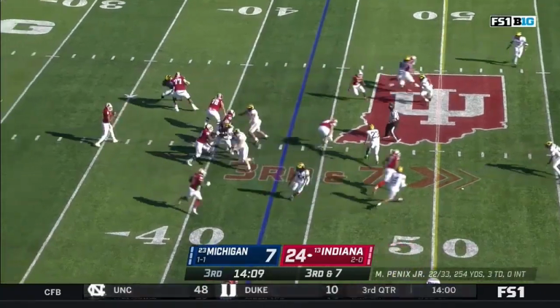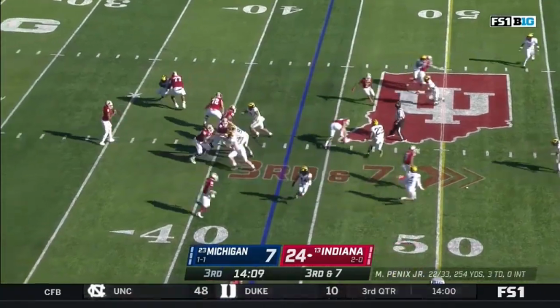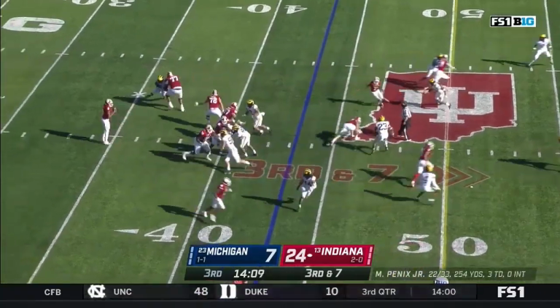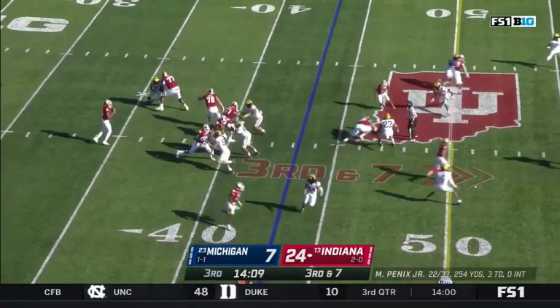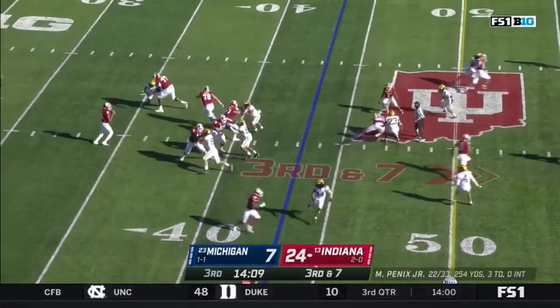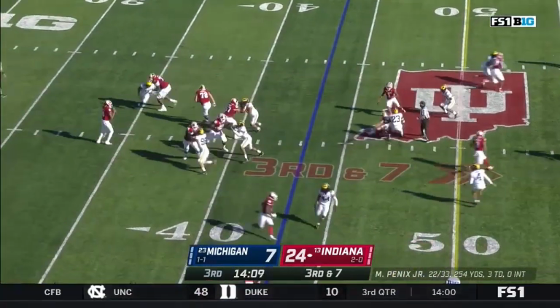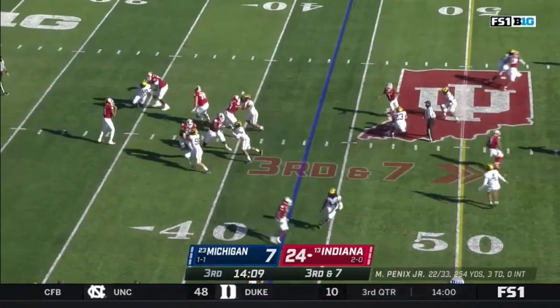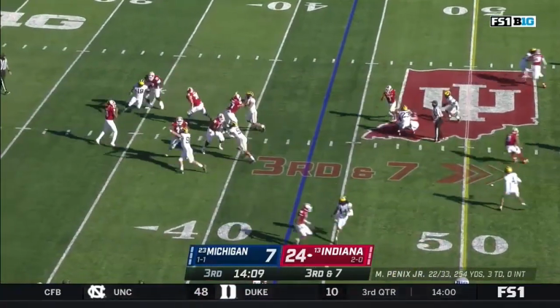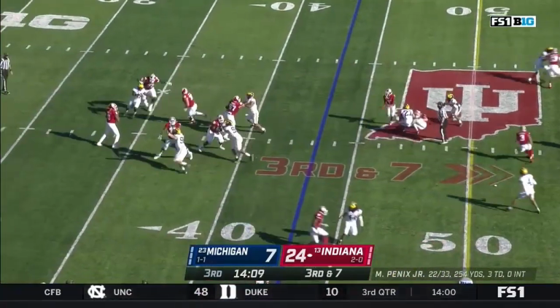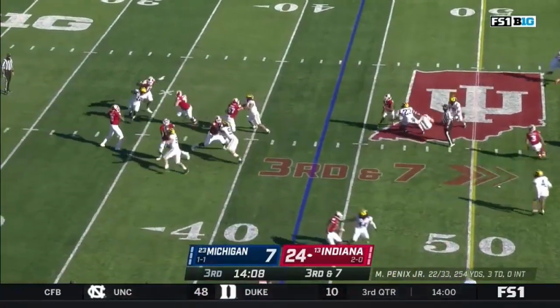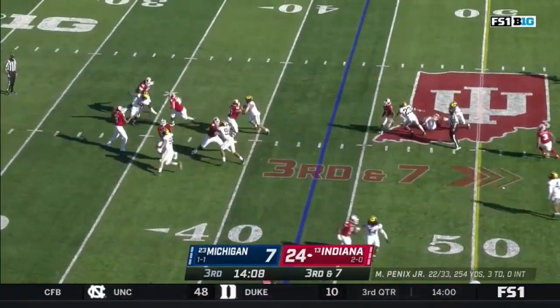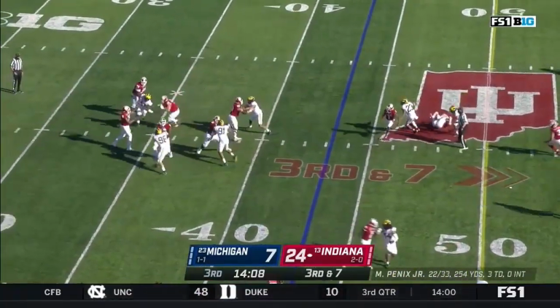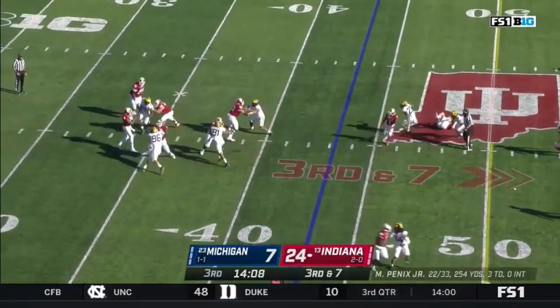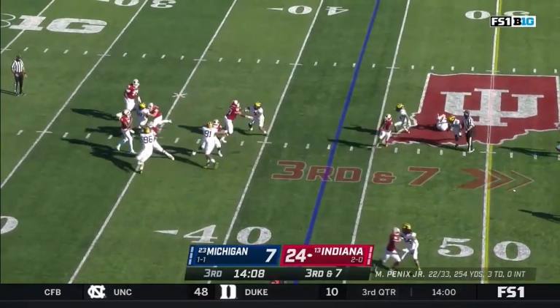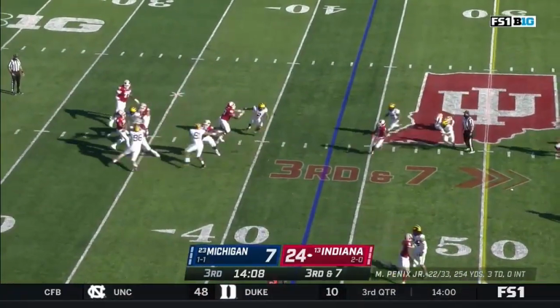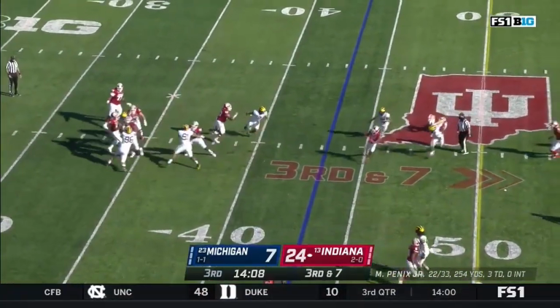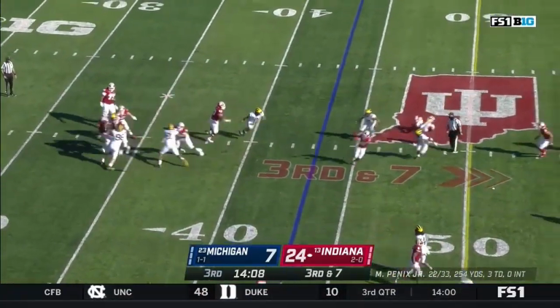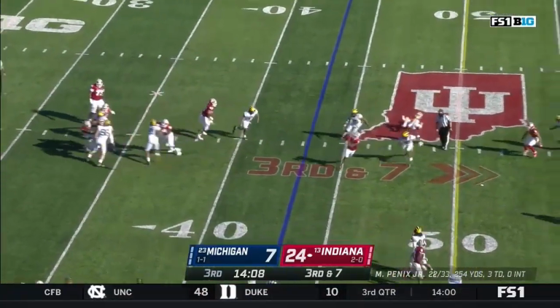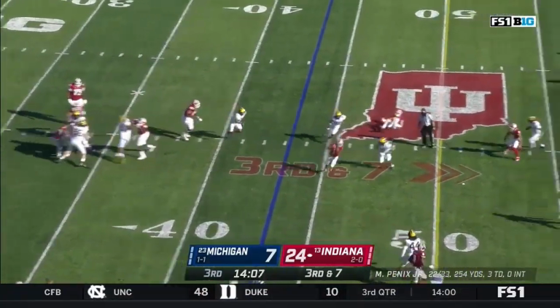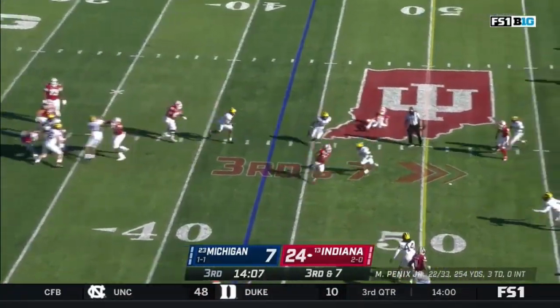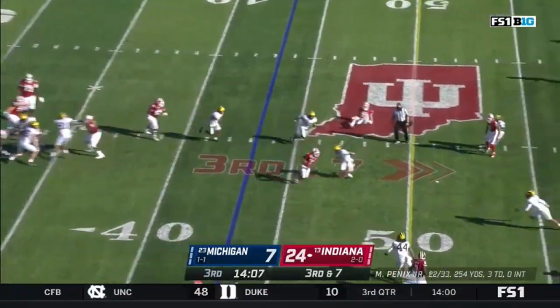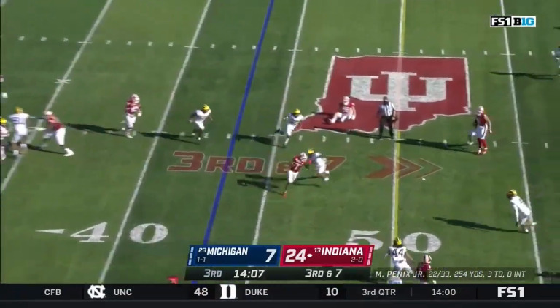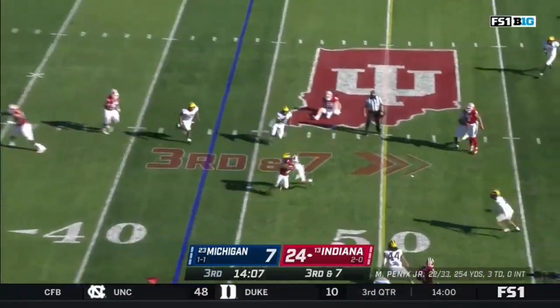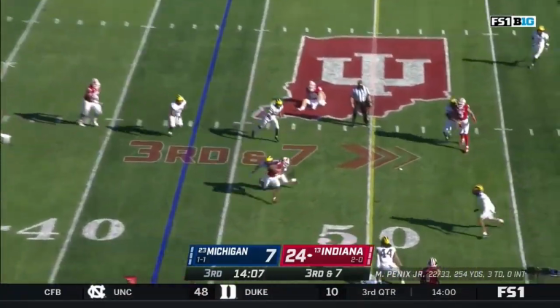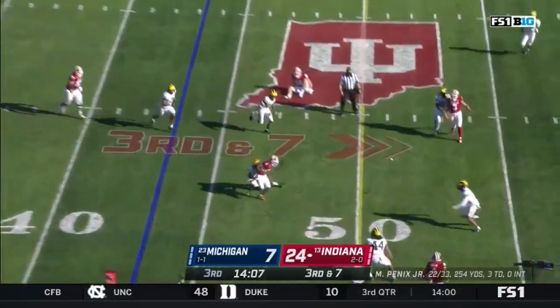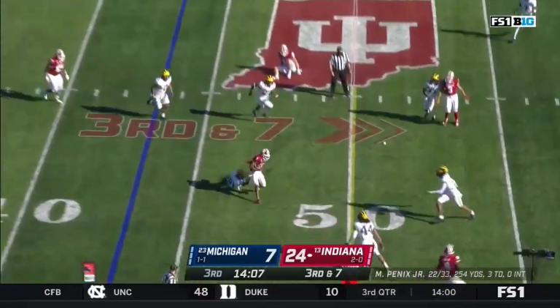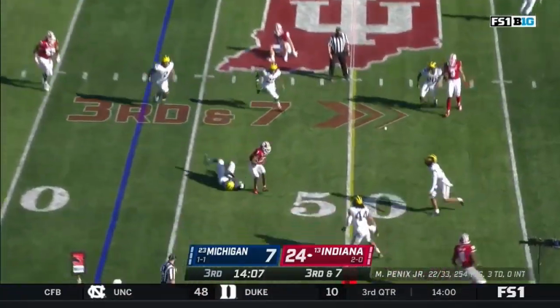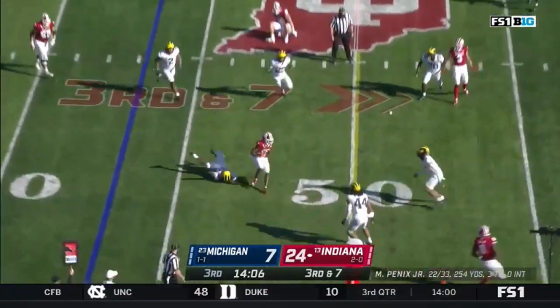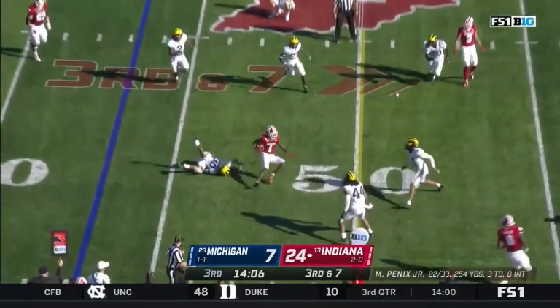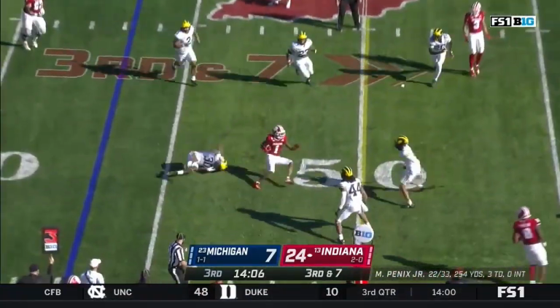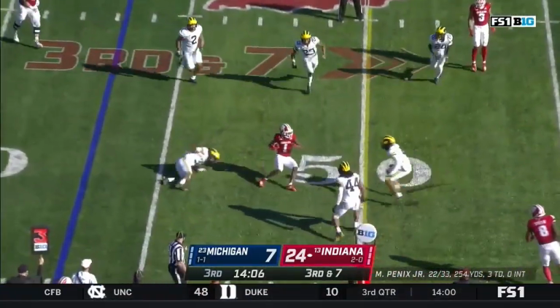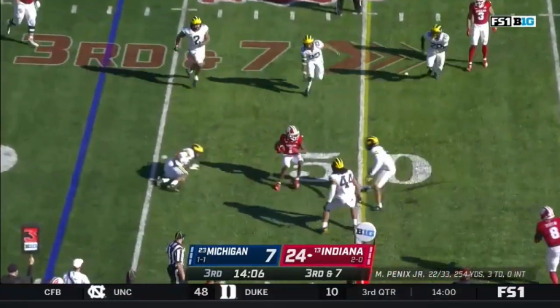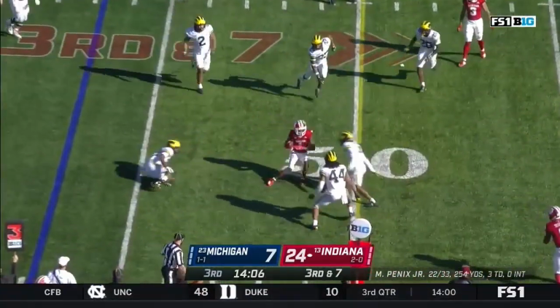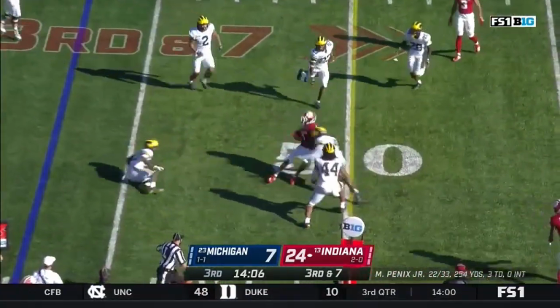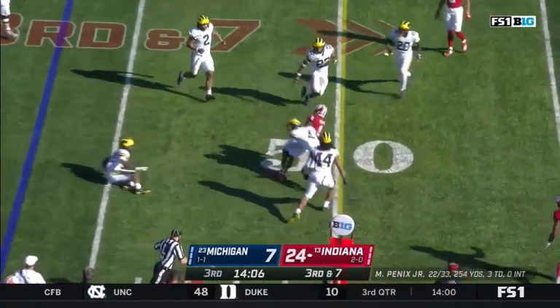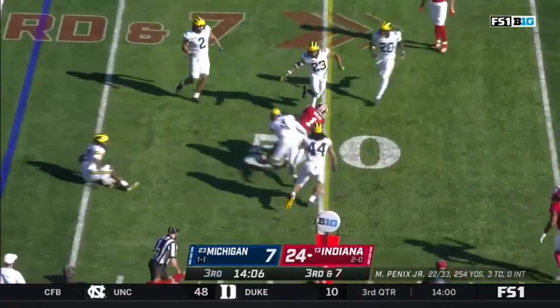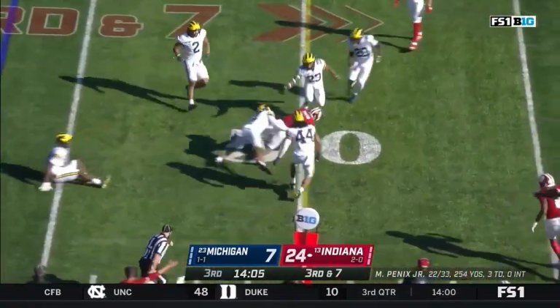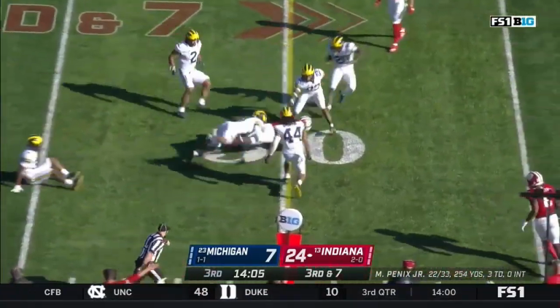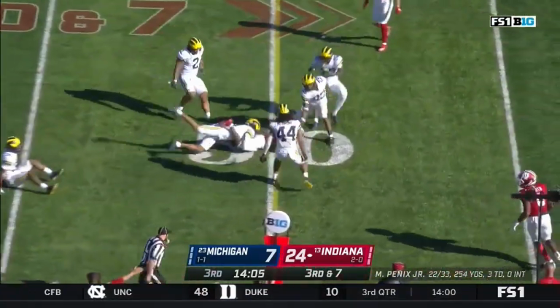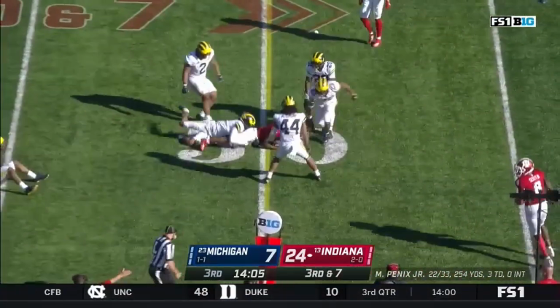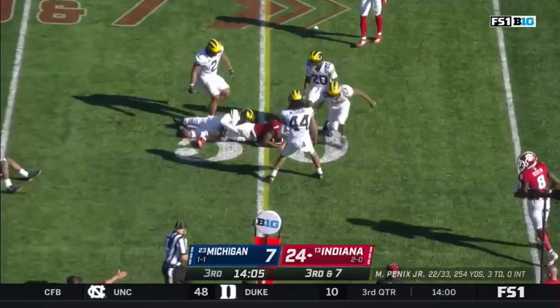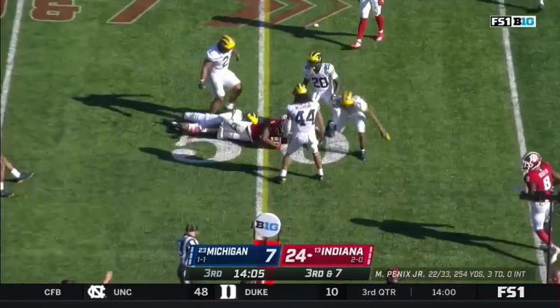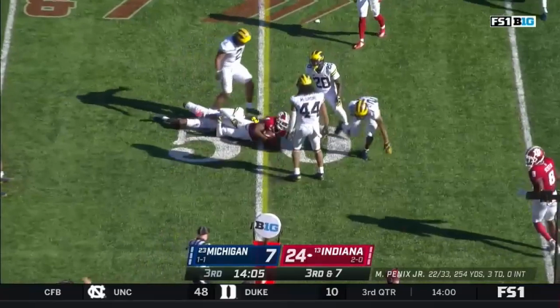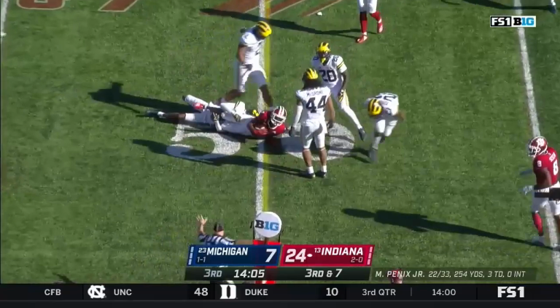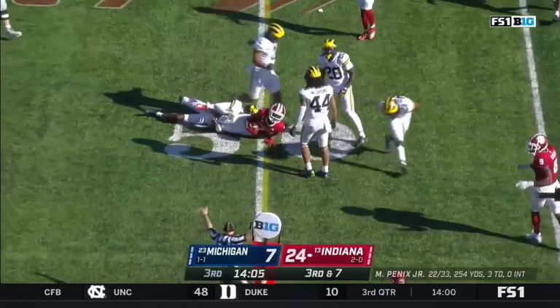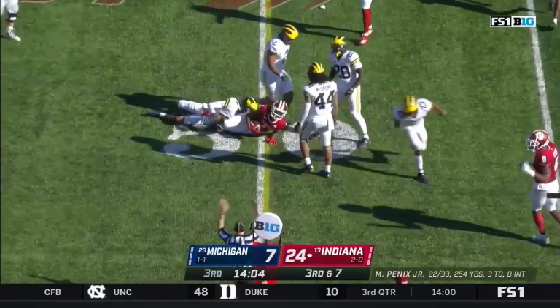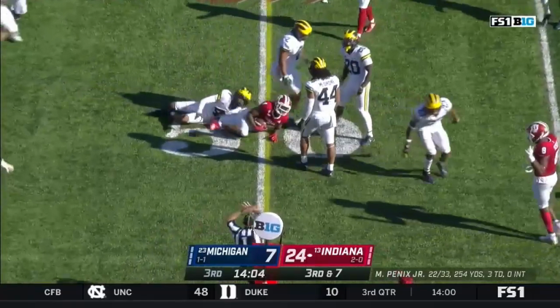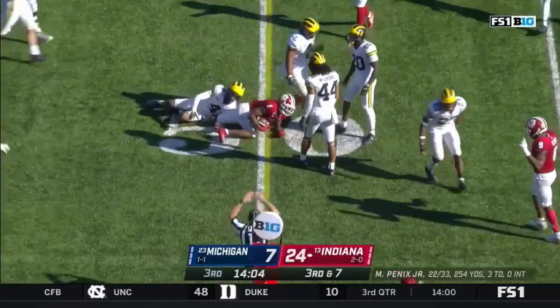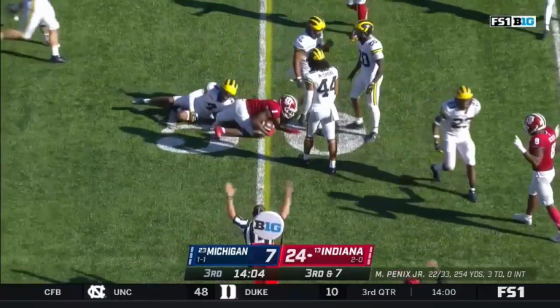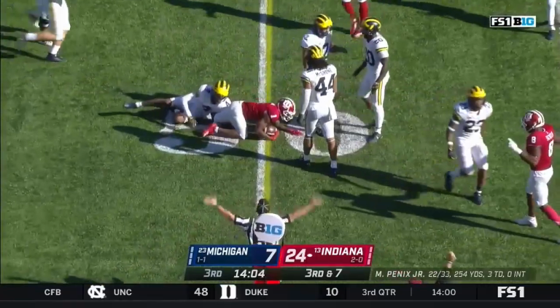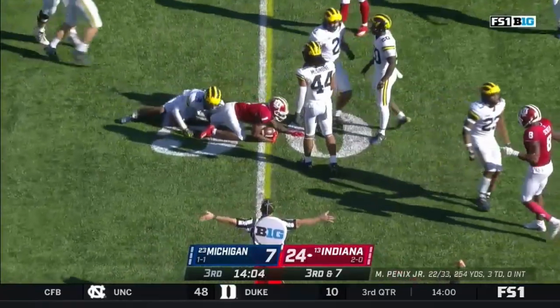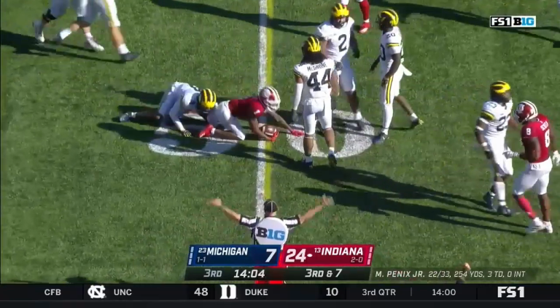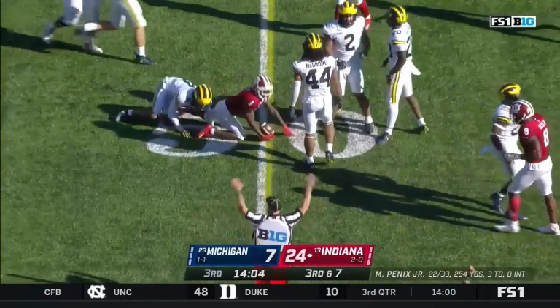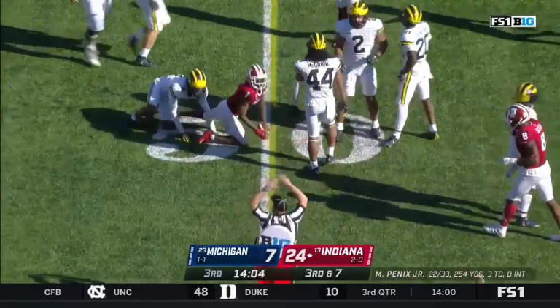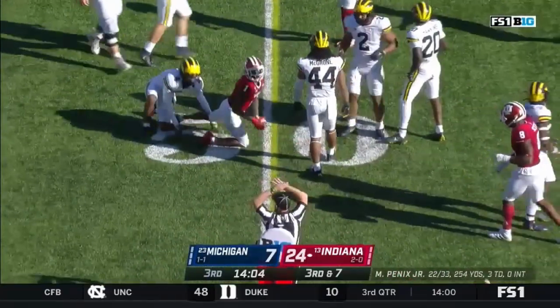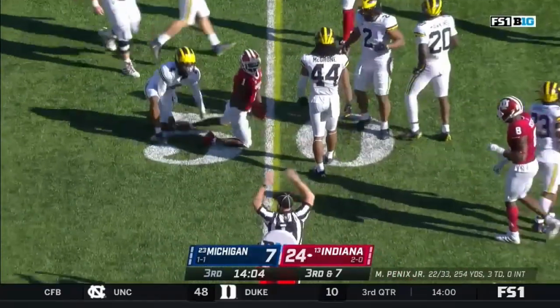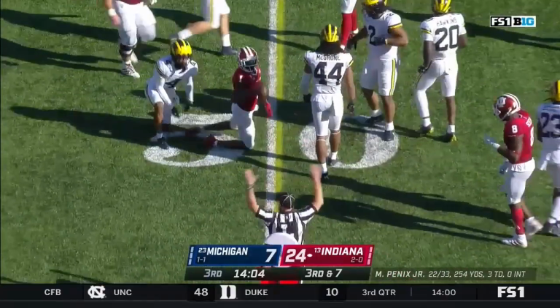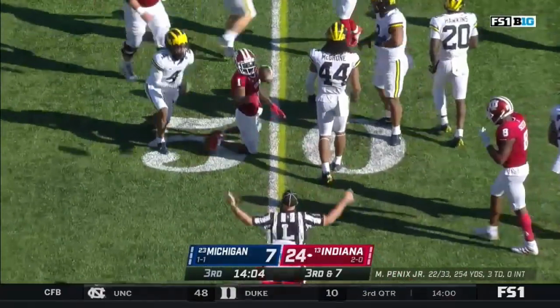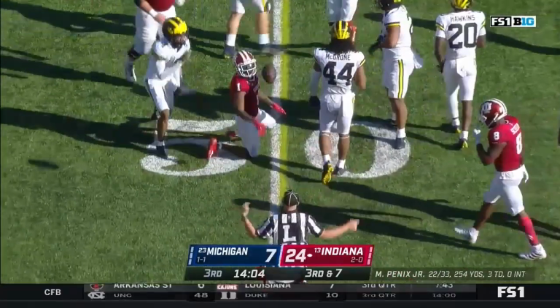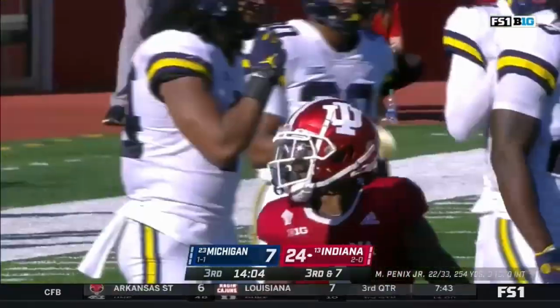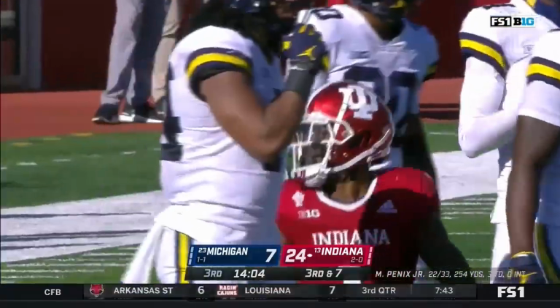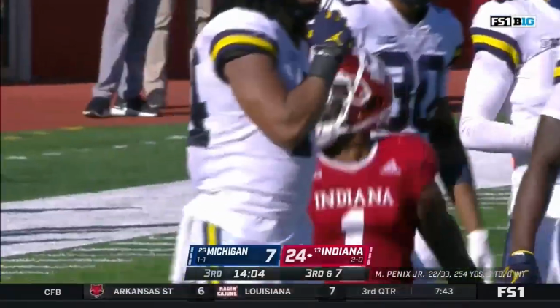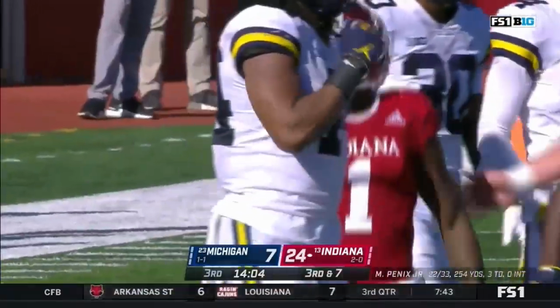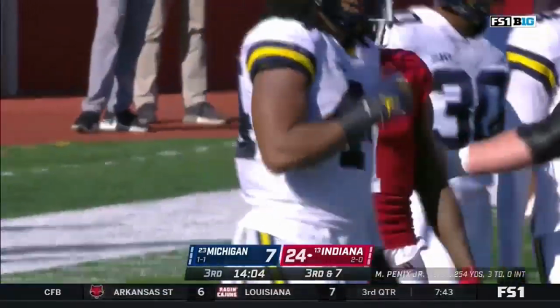They only bring in four, twisting up front, creating some havoc. Fillier breaks a tackle and reaches for a first down — they're throwing it.